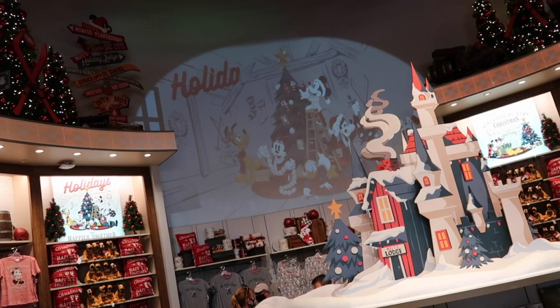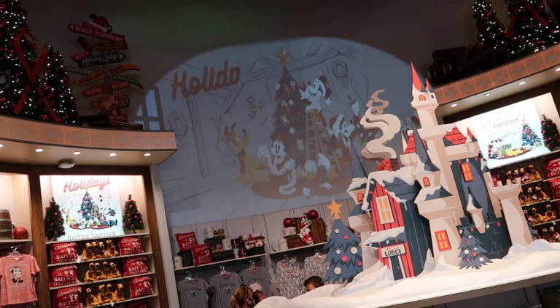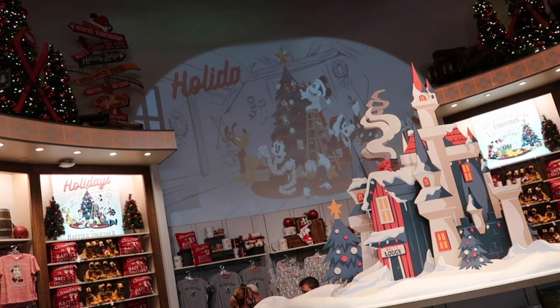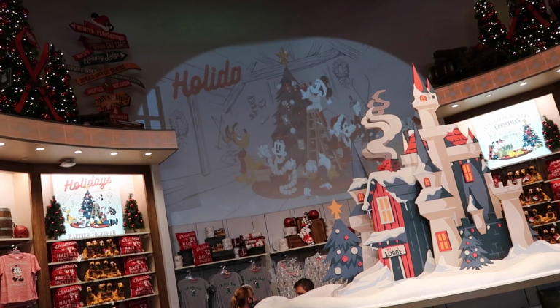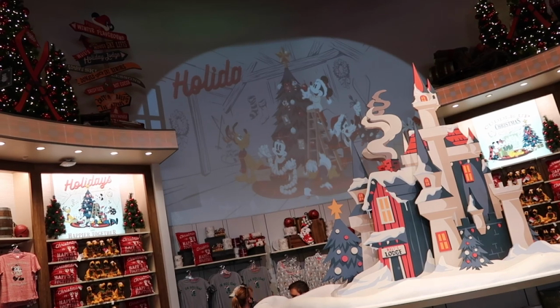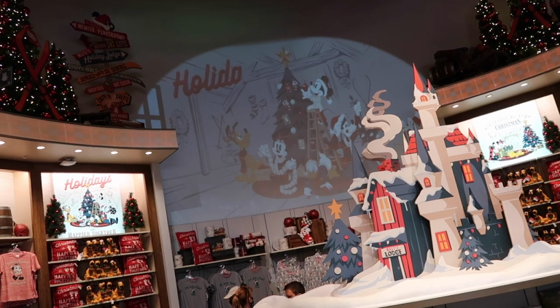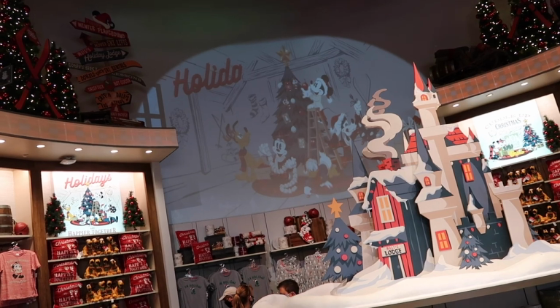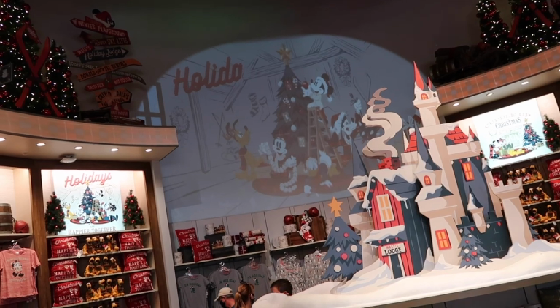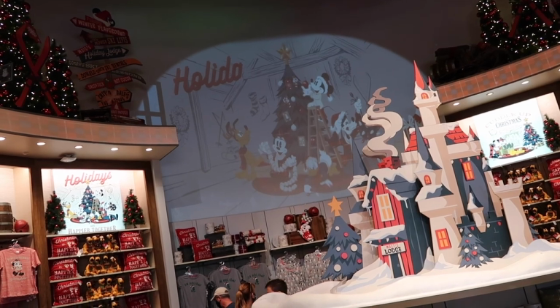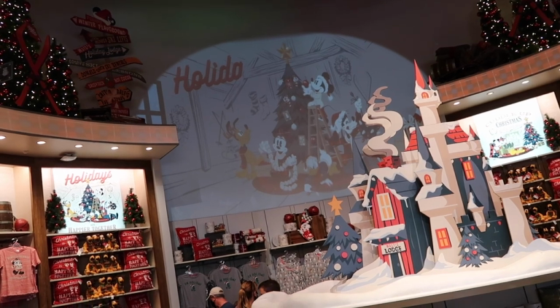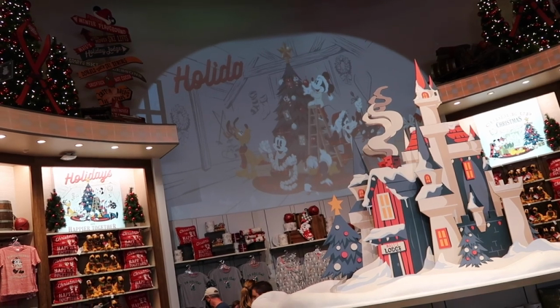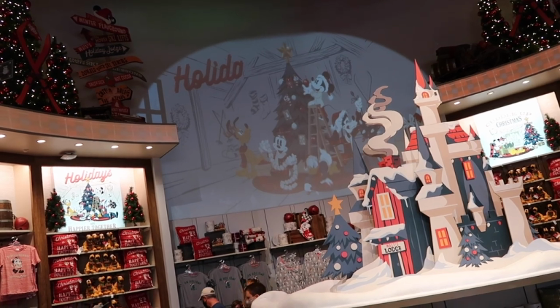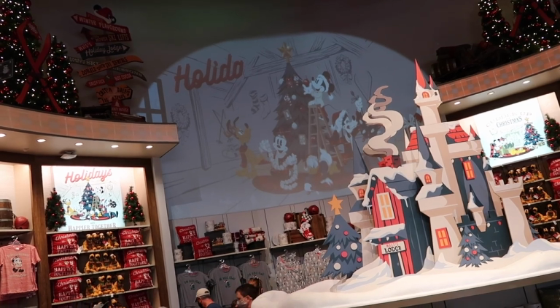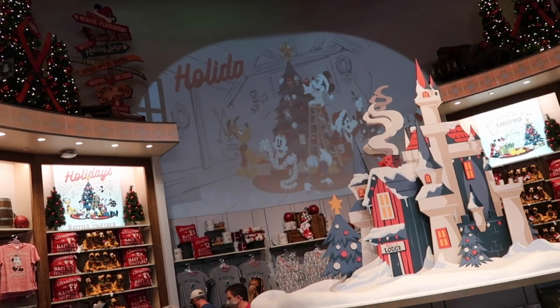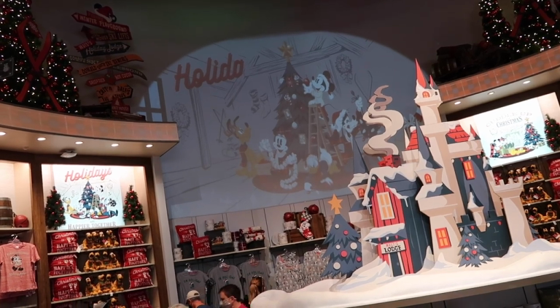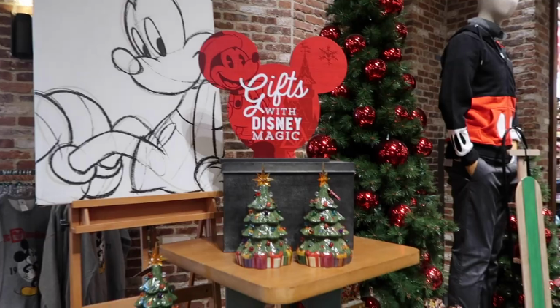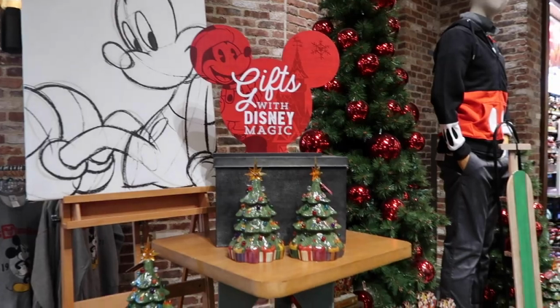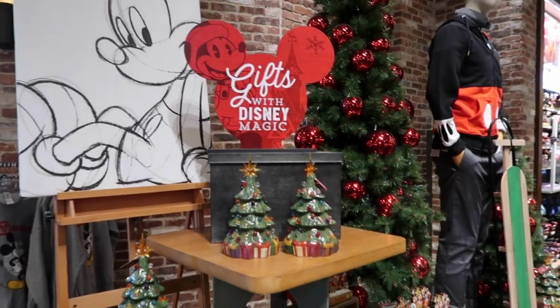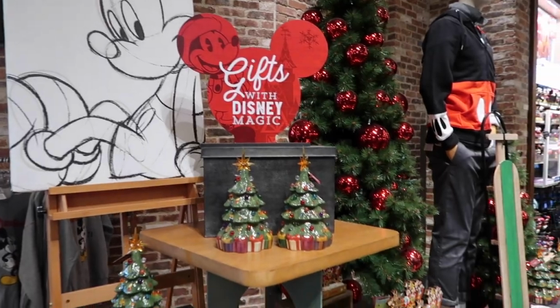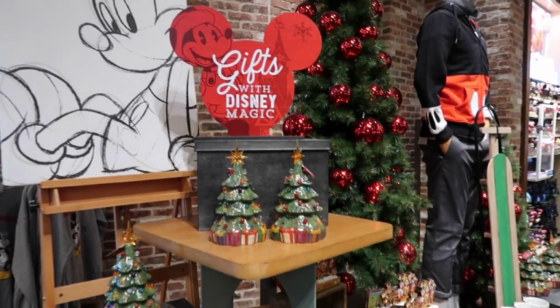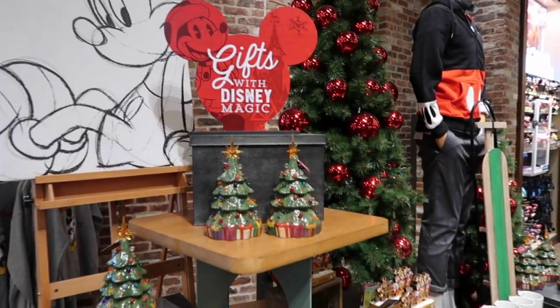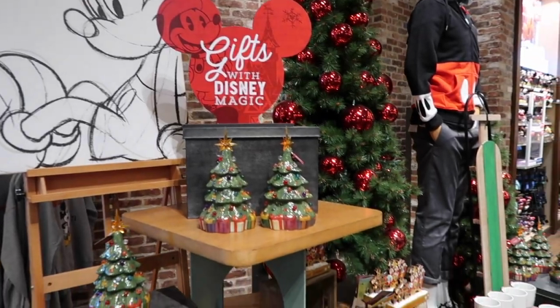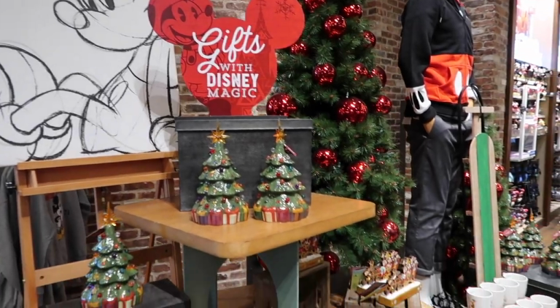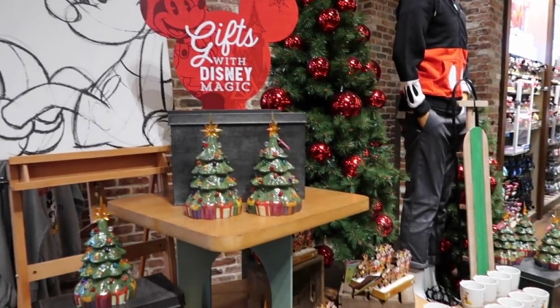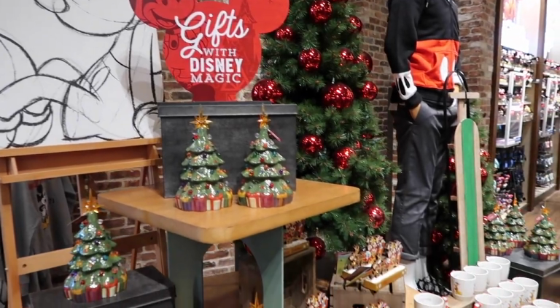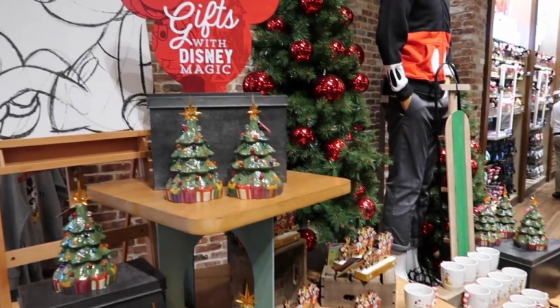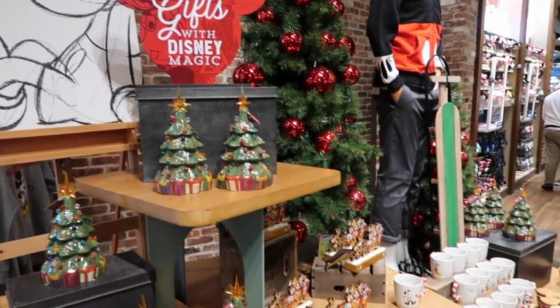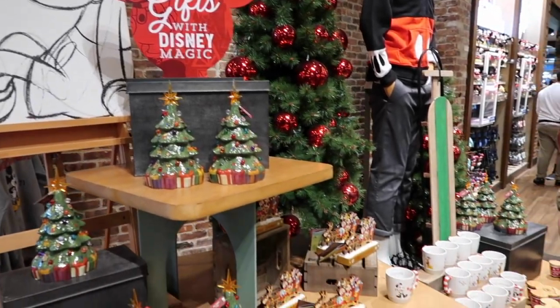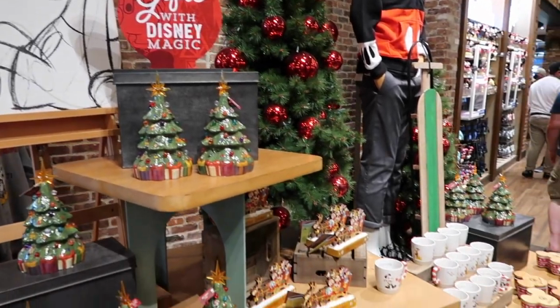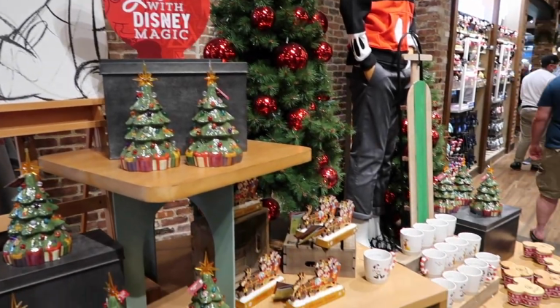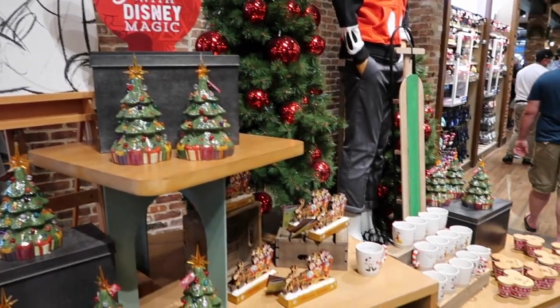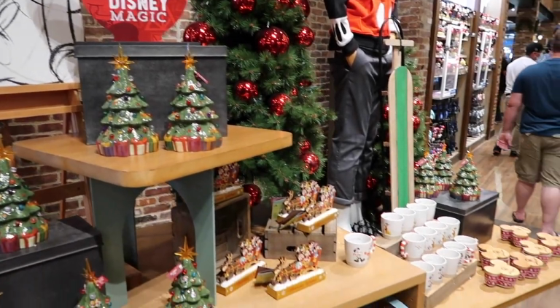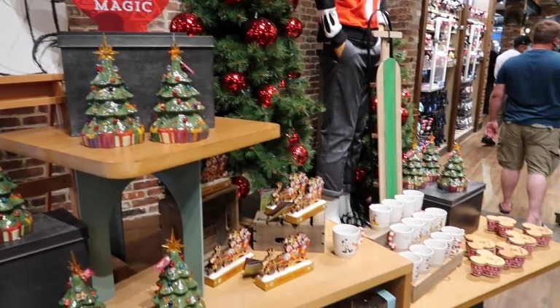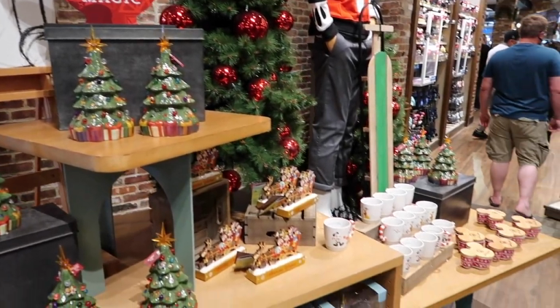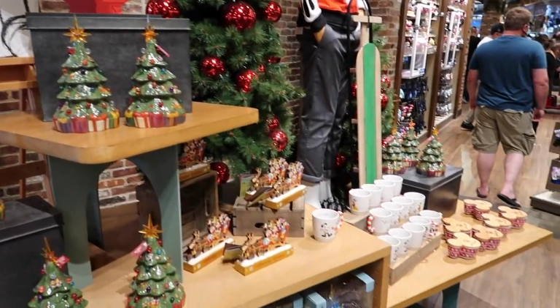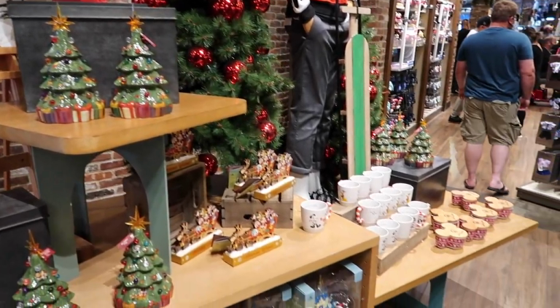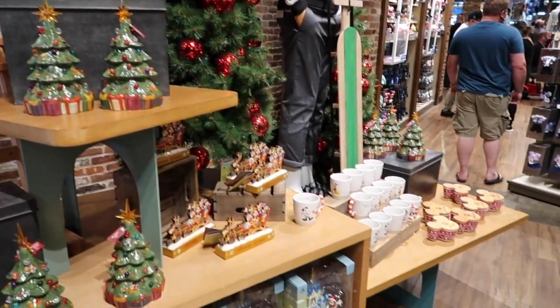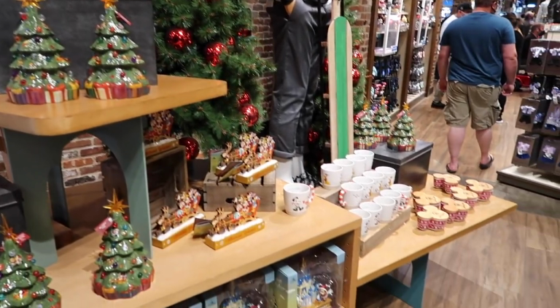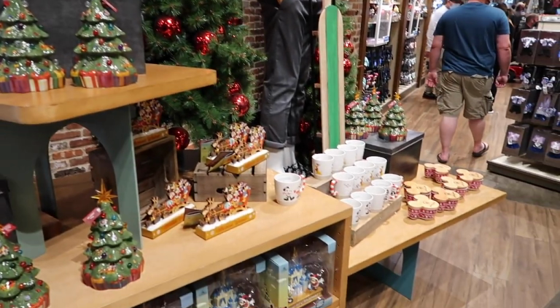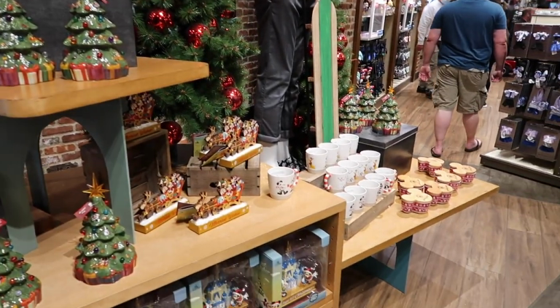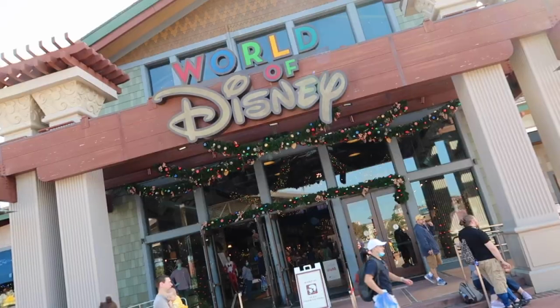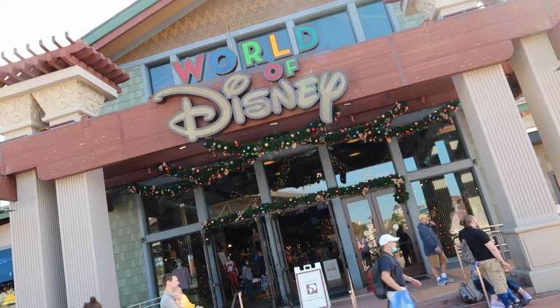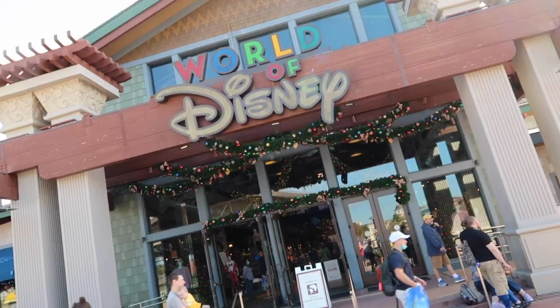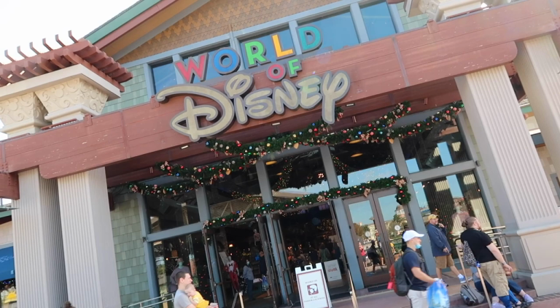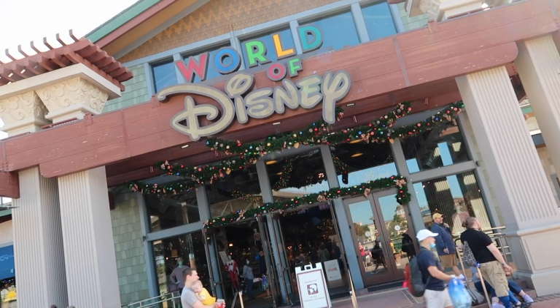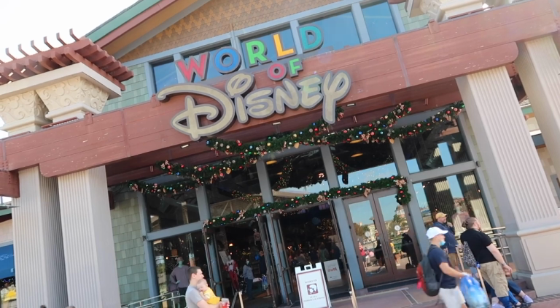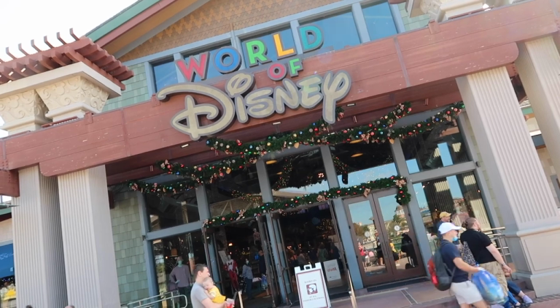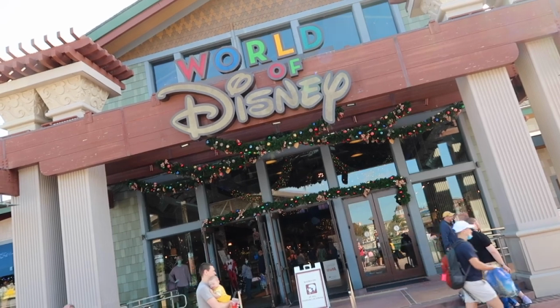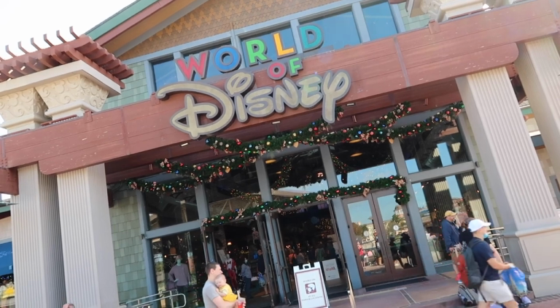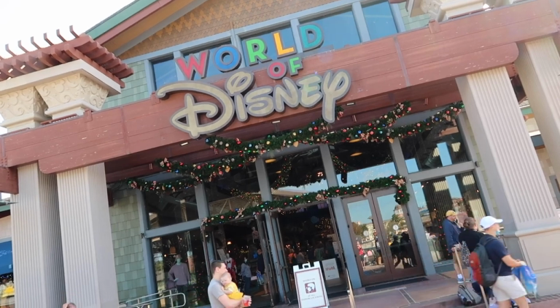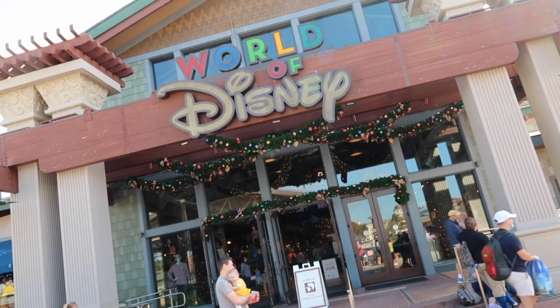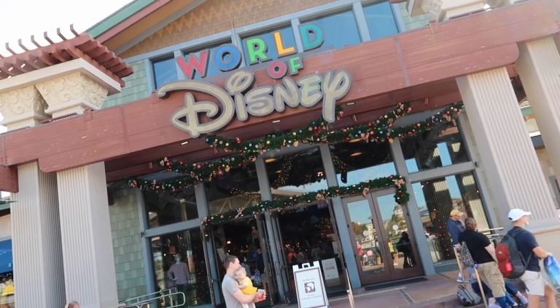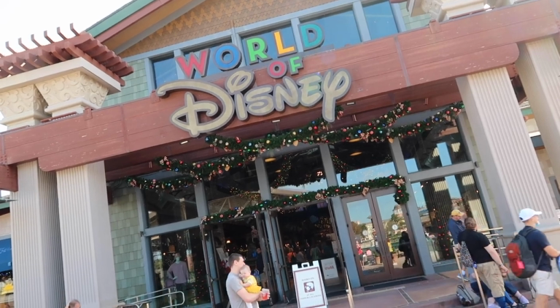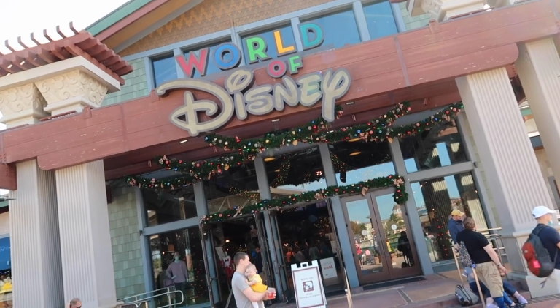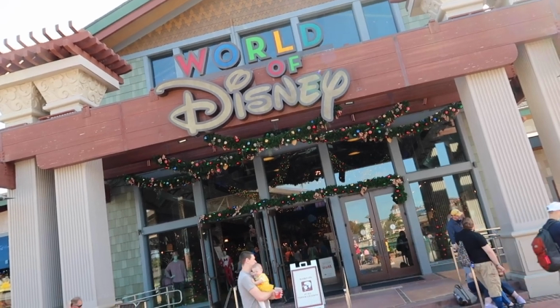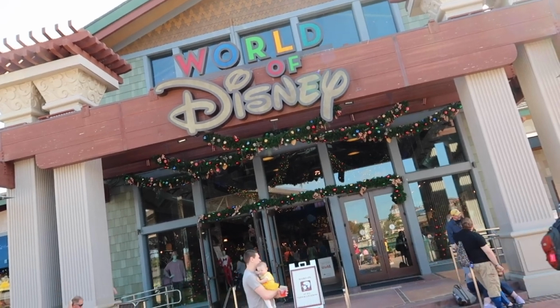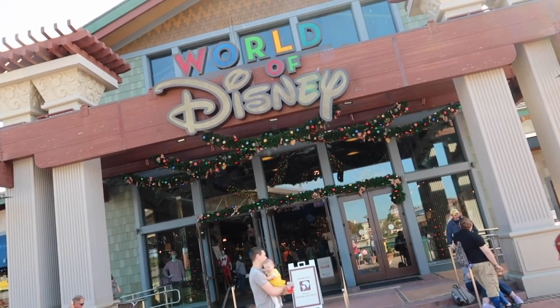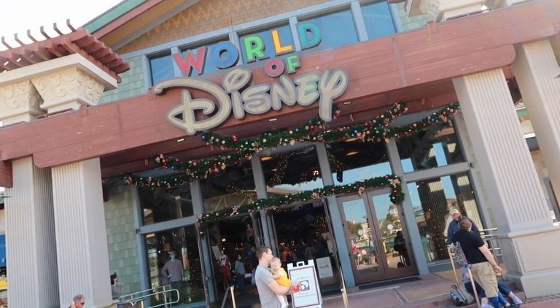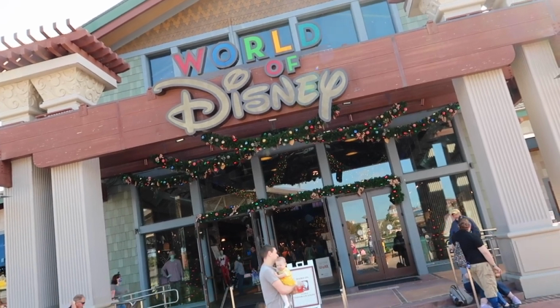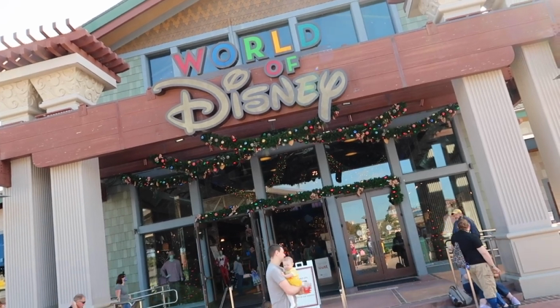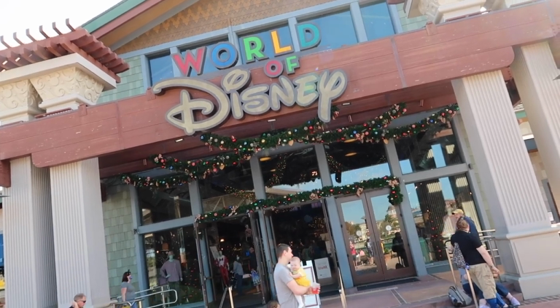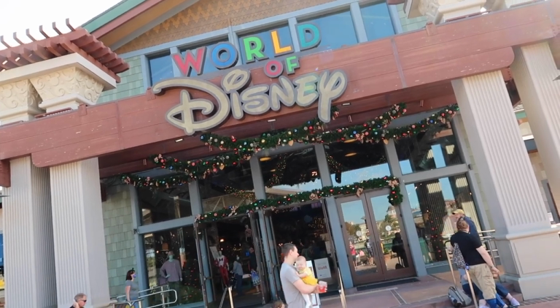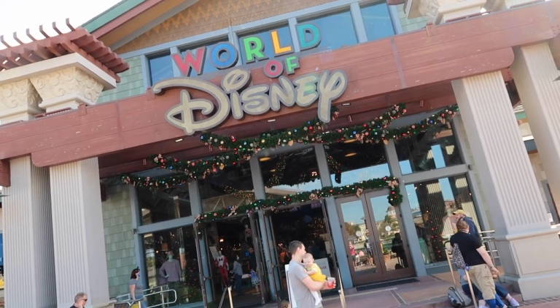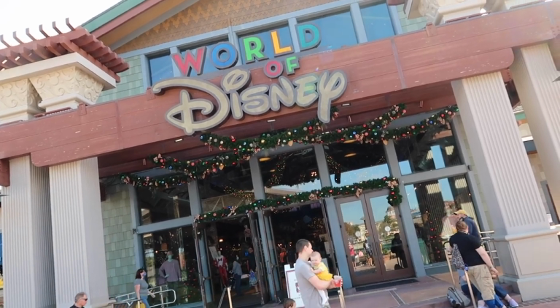Hello everyone and welcome to the Carousel of Connor. Today we're going to look at all the Christmas merchandise here at the World of Disney at Disney Springs. So let's go check it out.